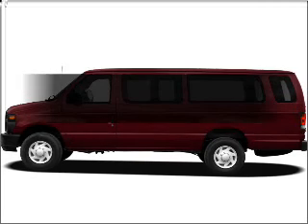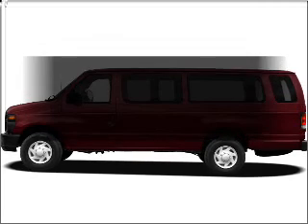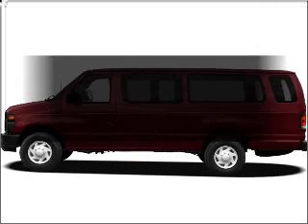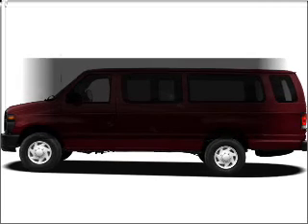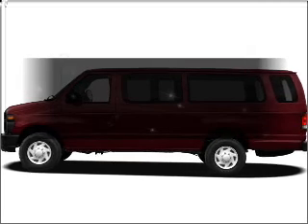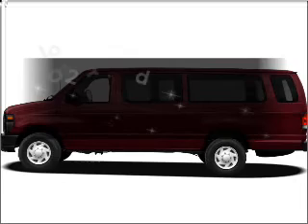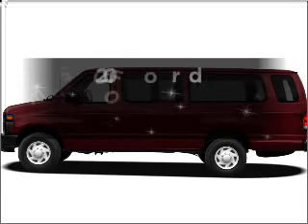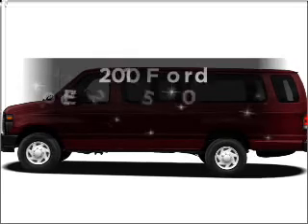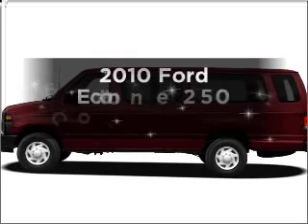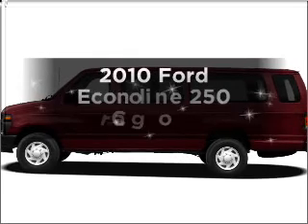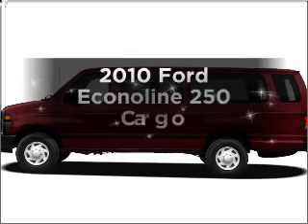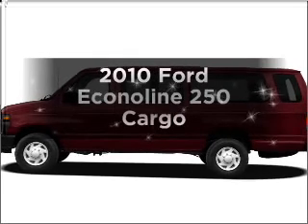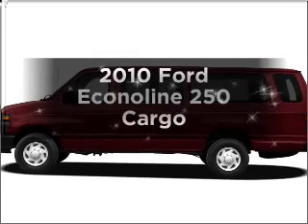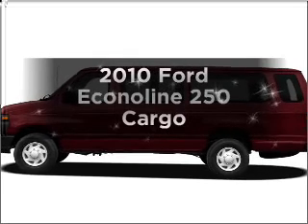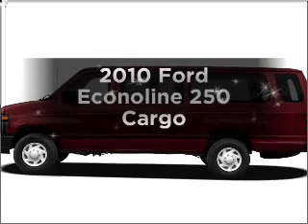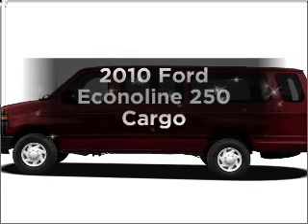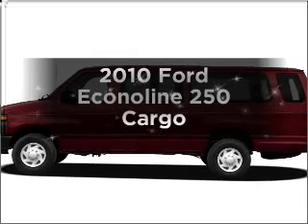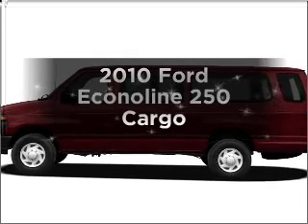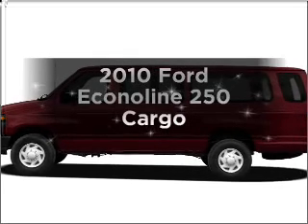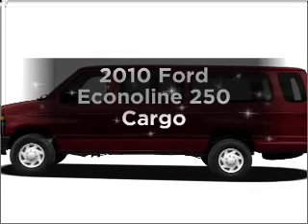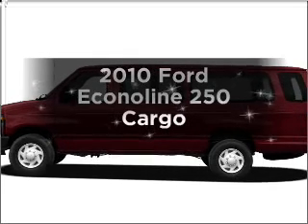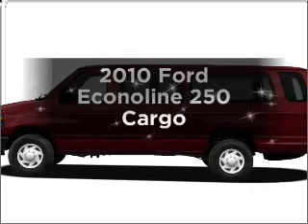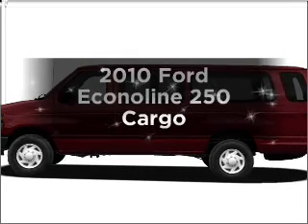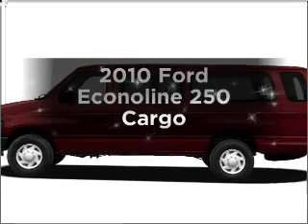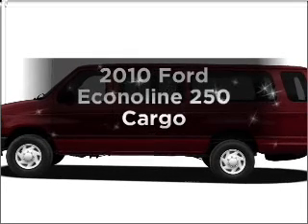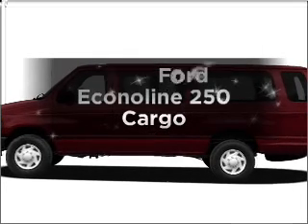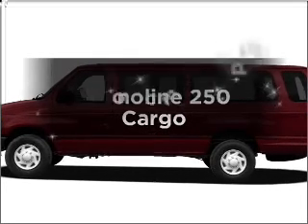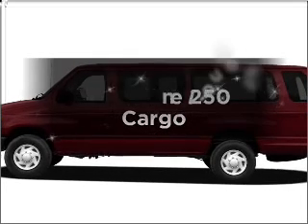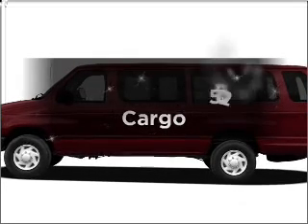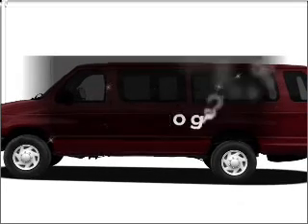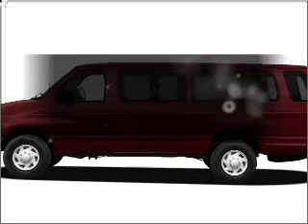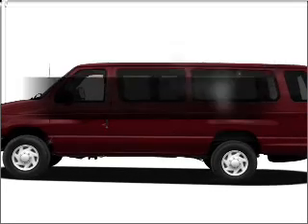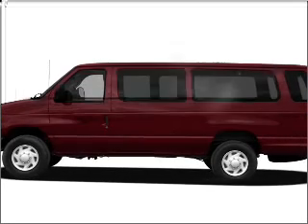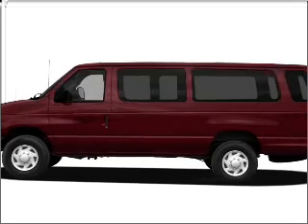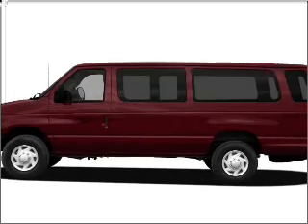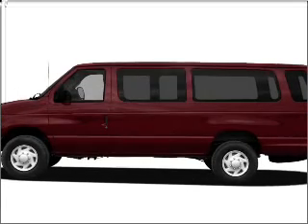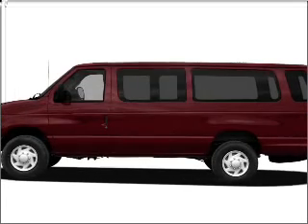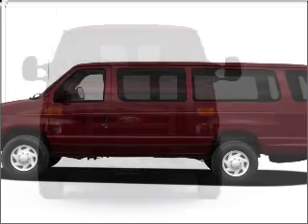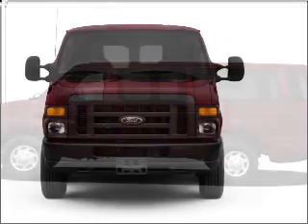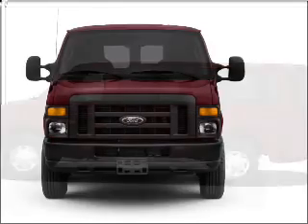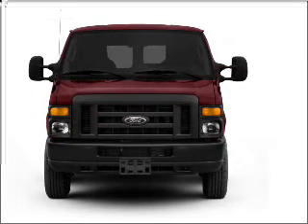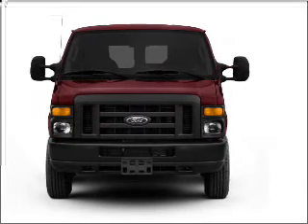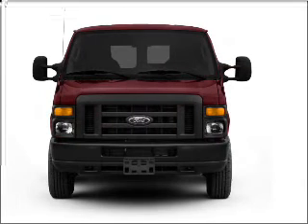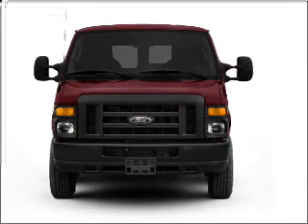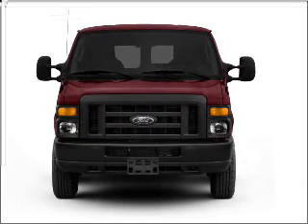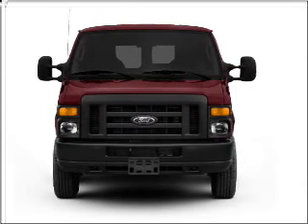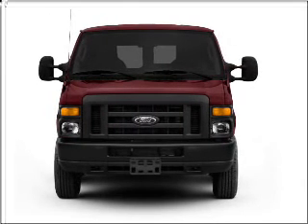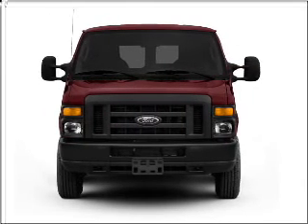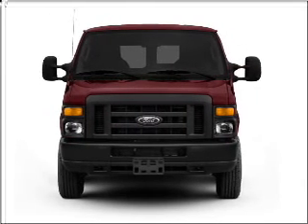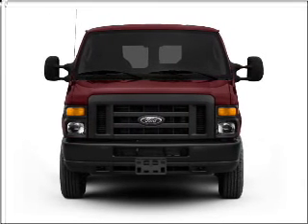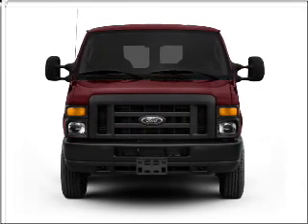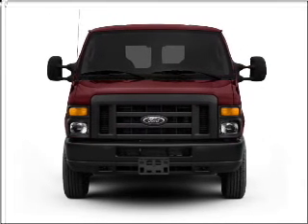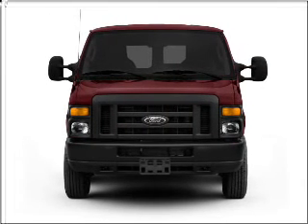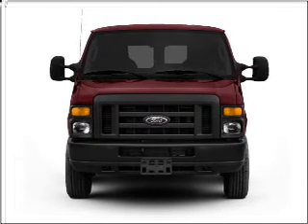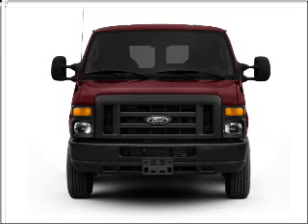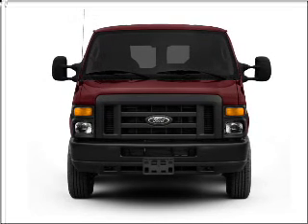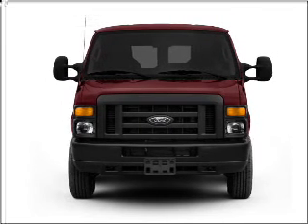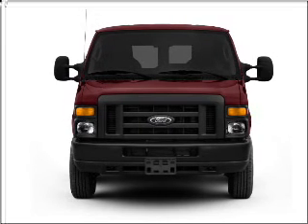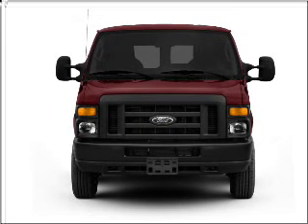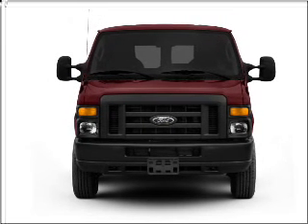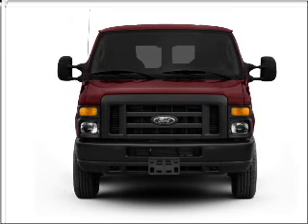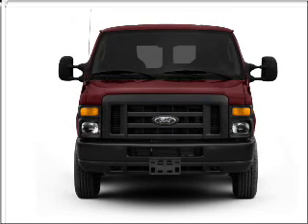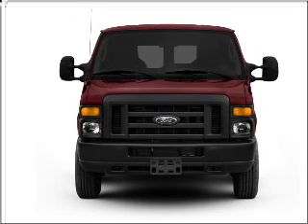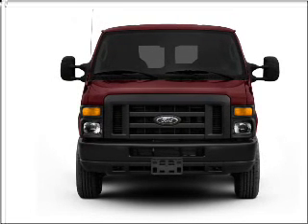Check out this 2010 Ford EconoLine 250. If you're looking for an automobile with great attributes, look no further.